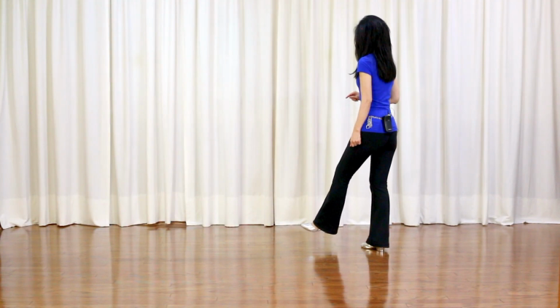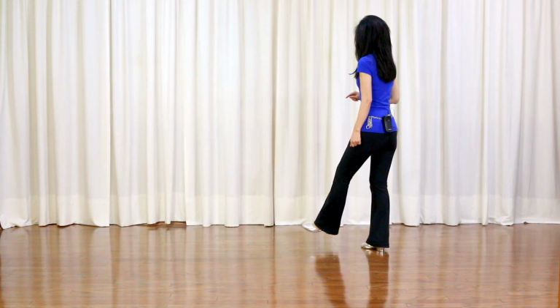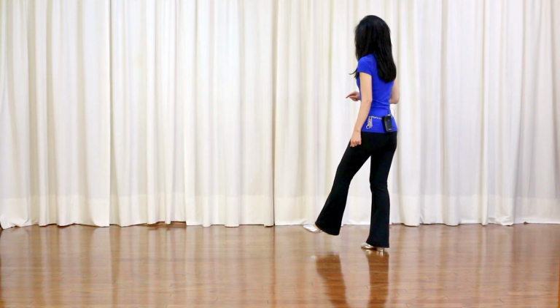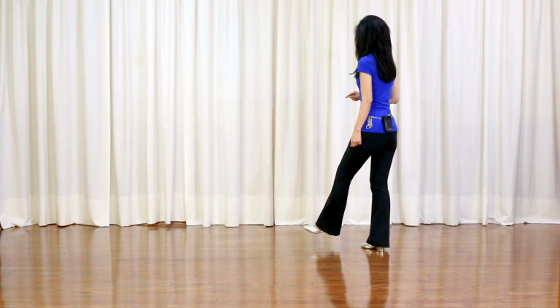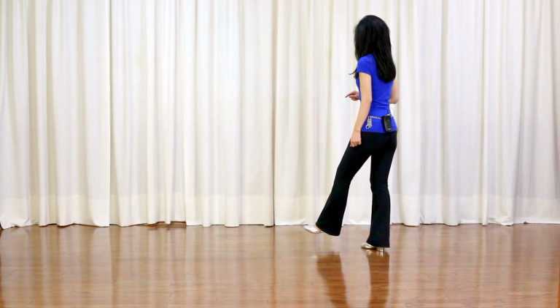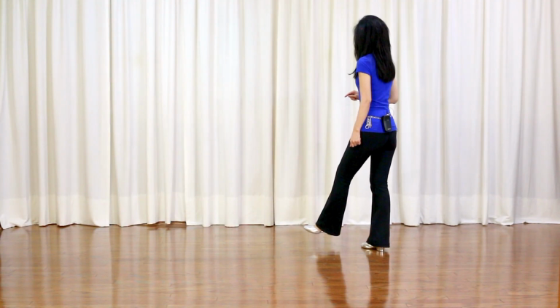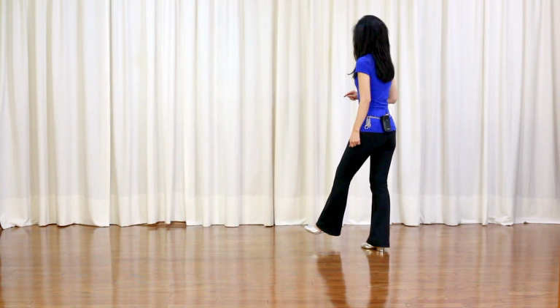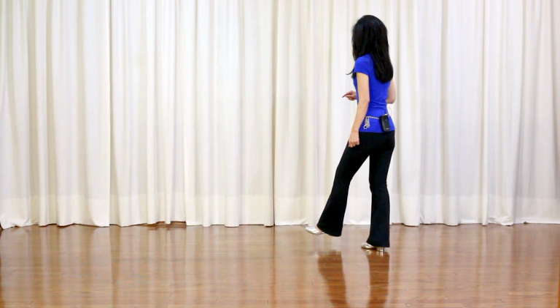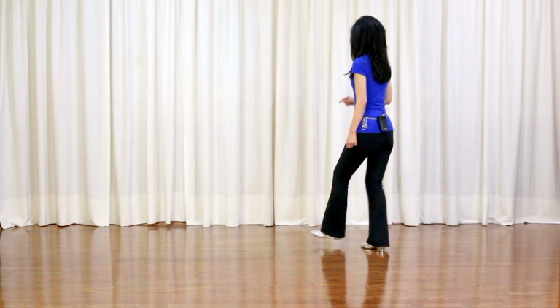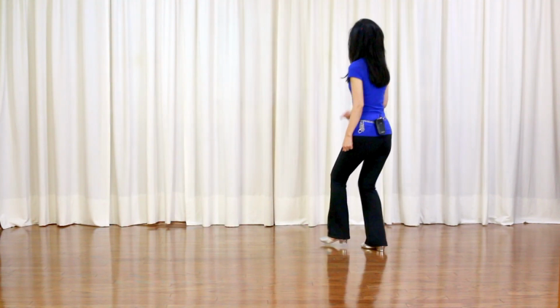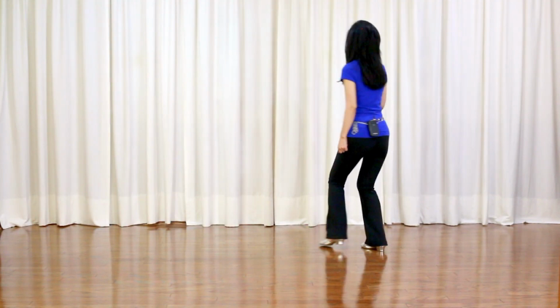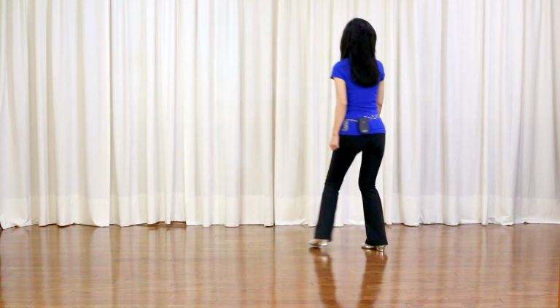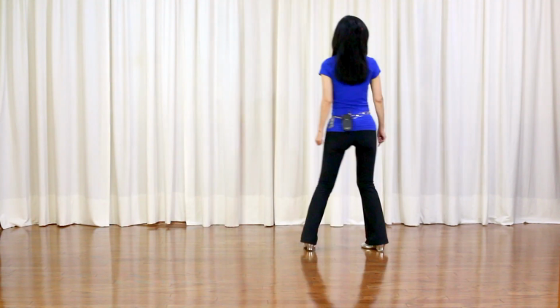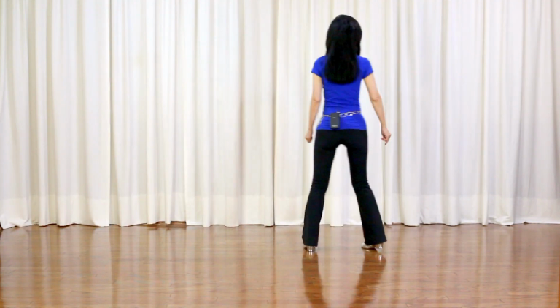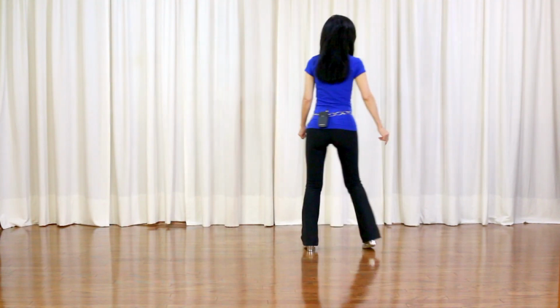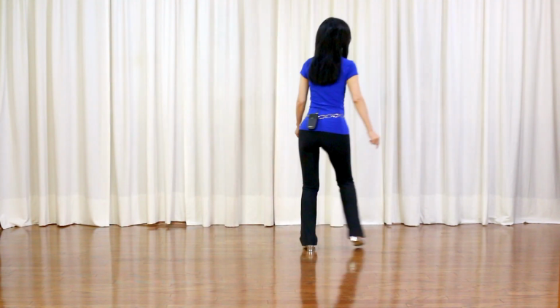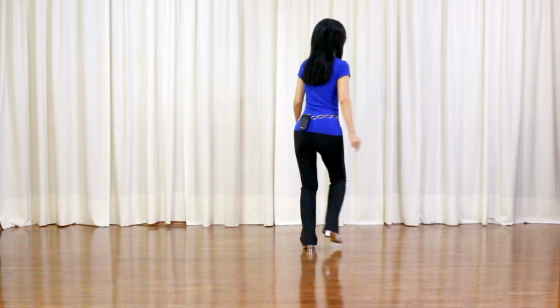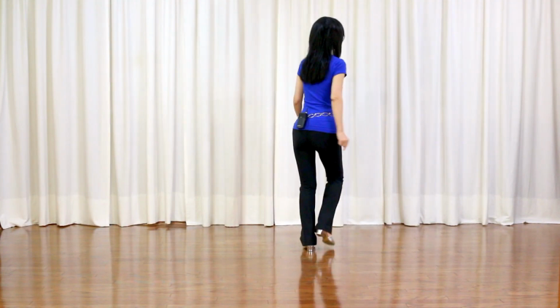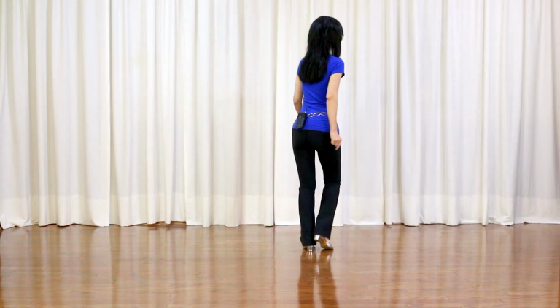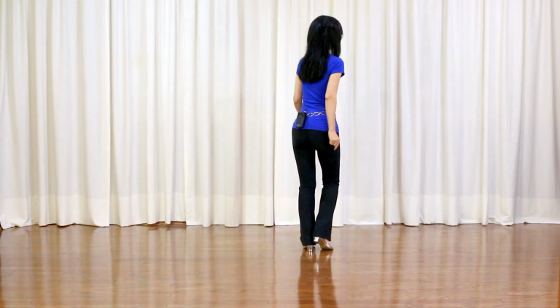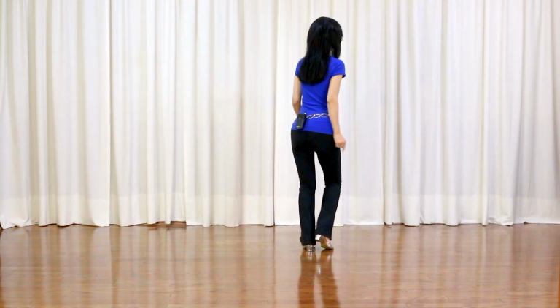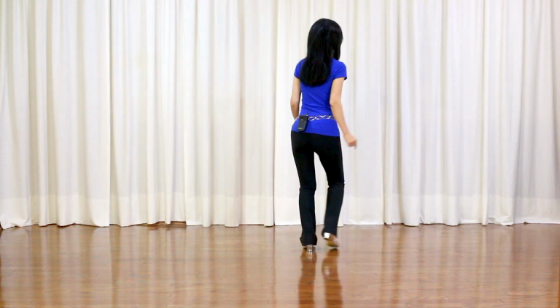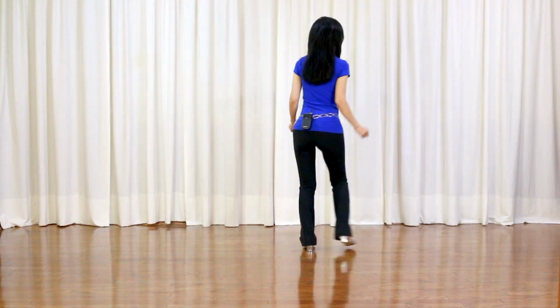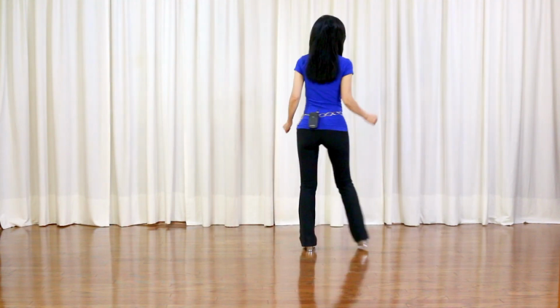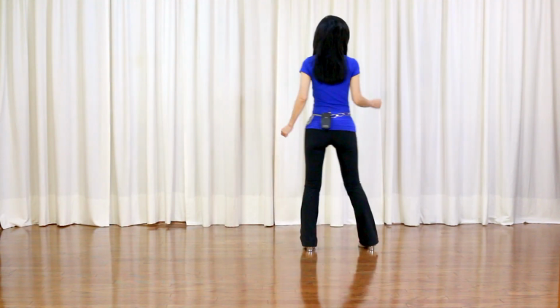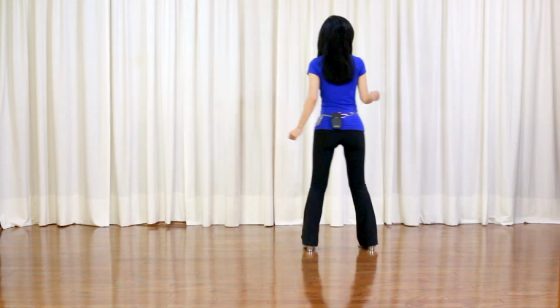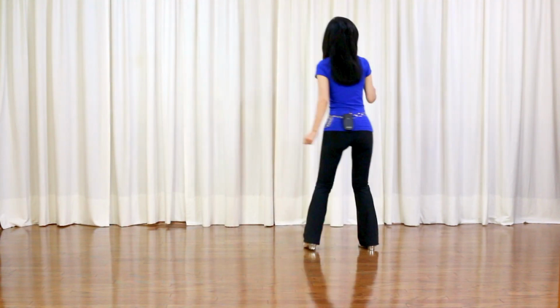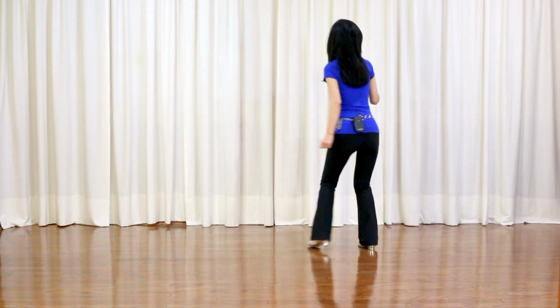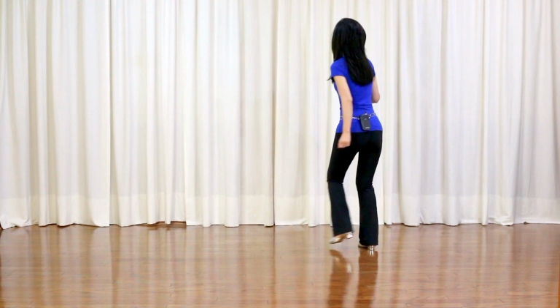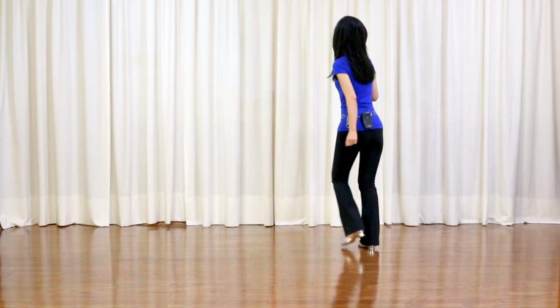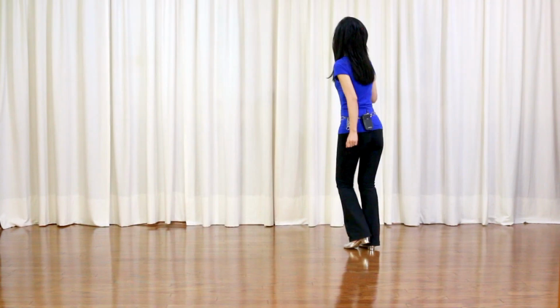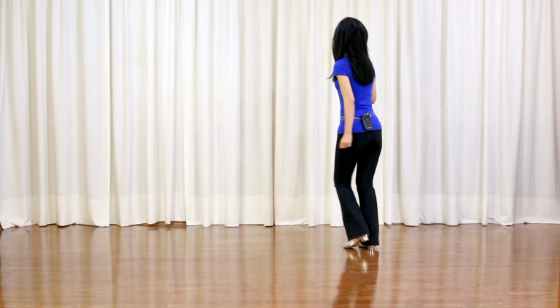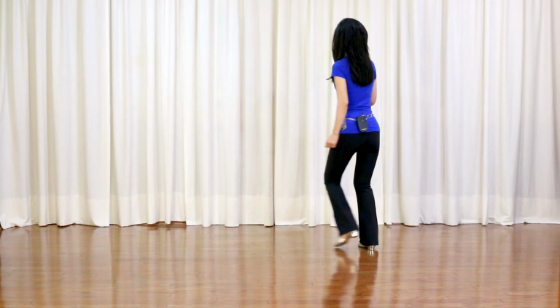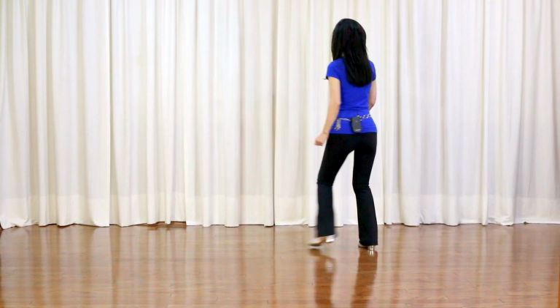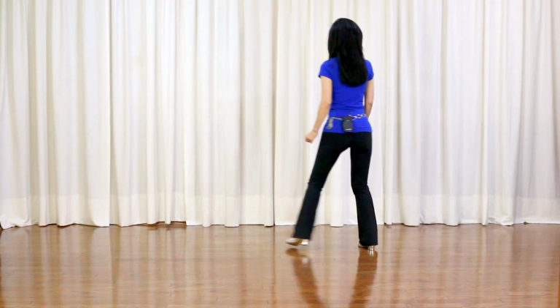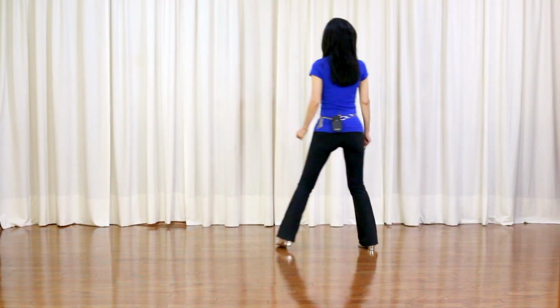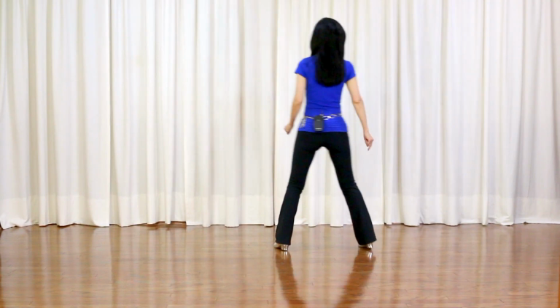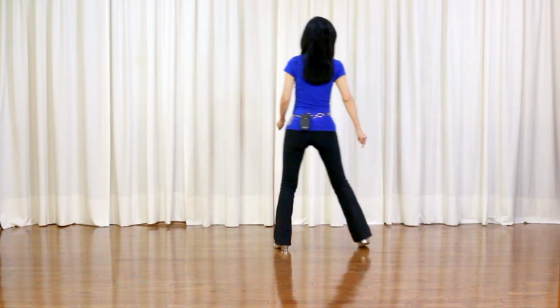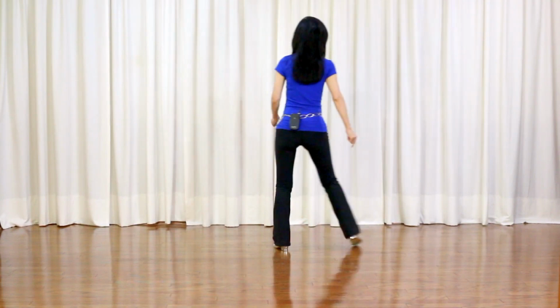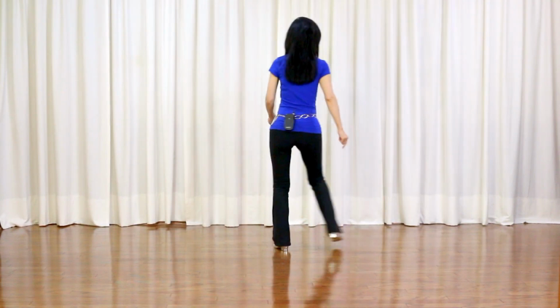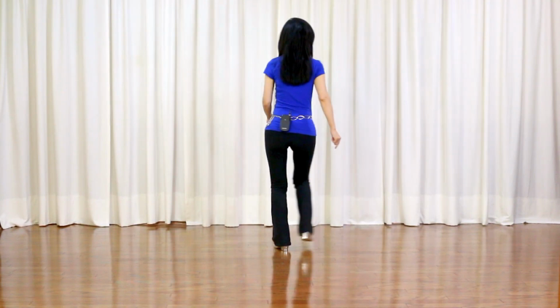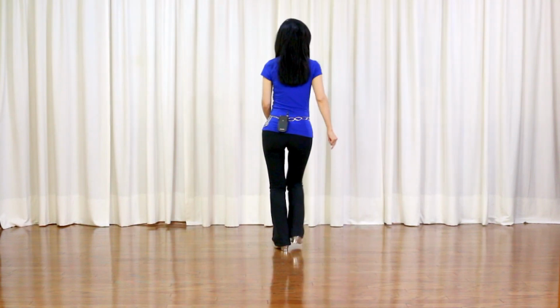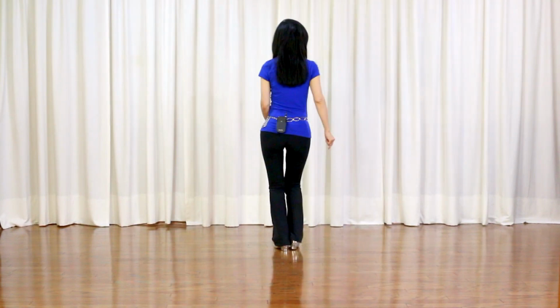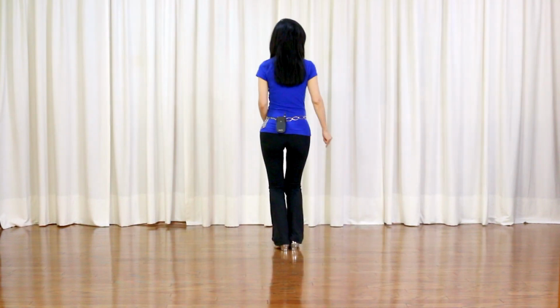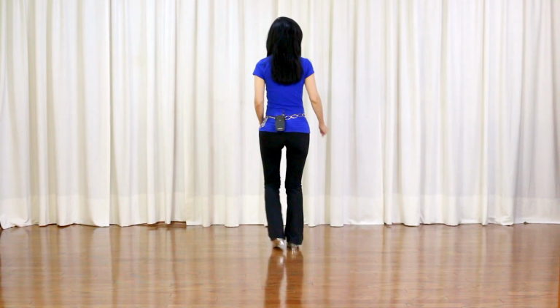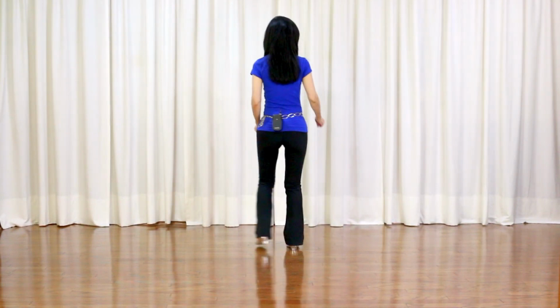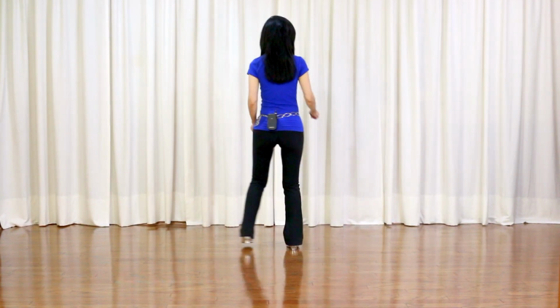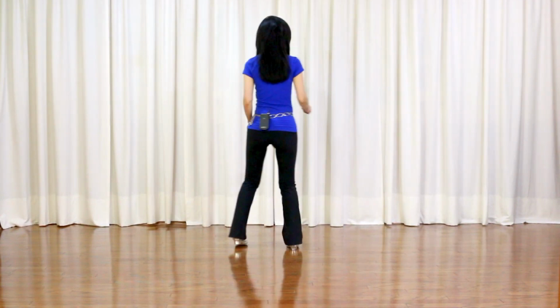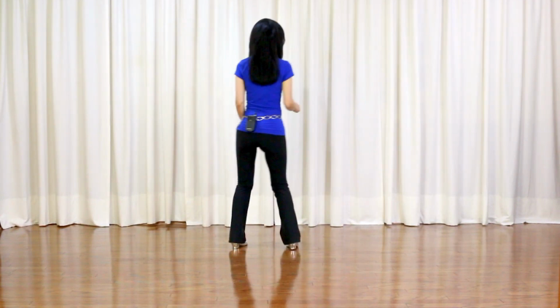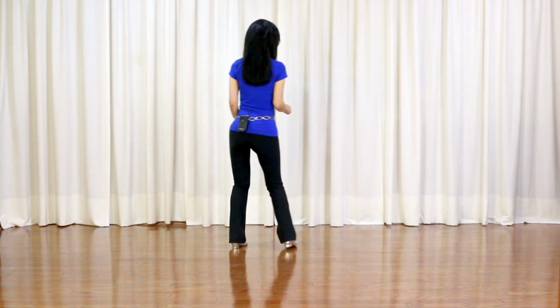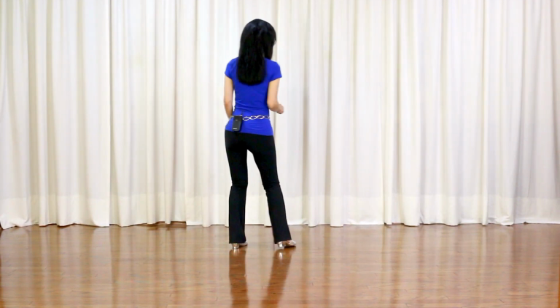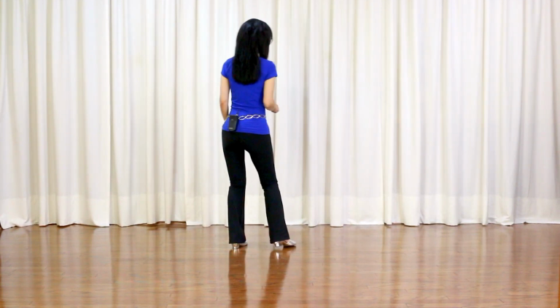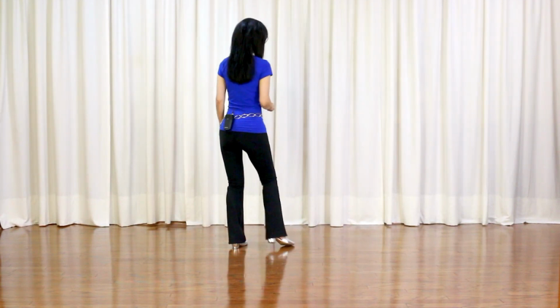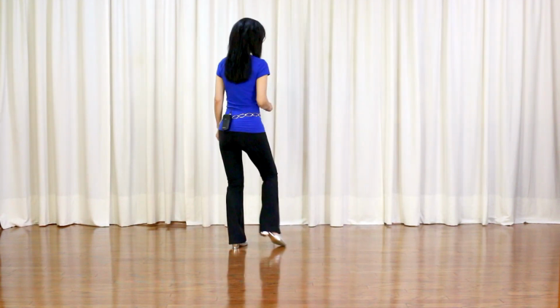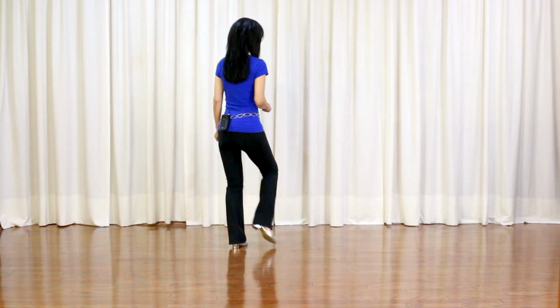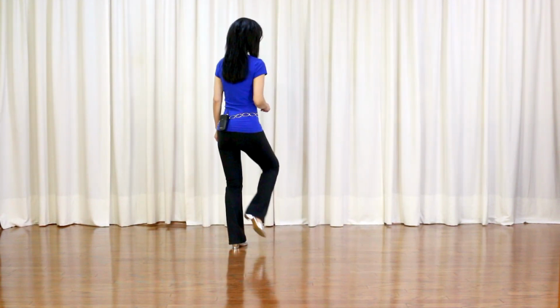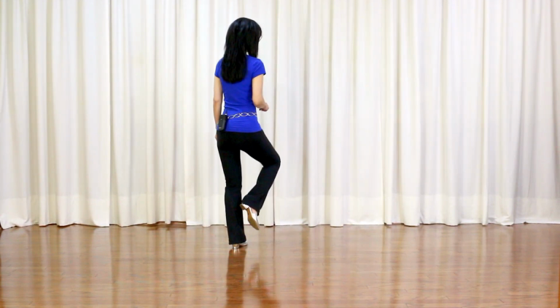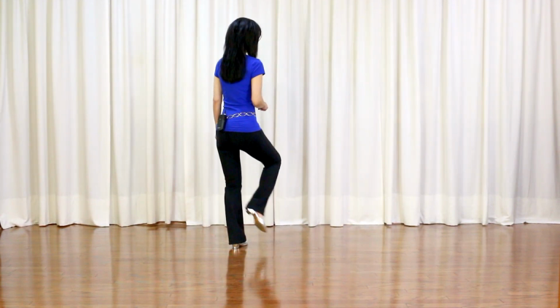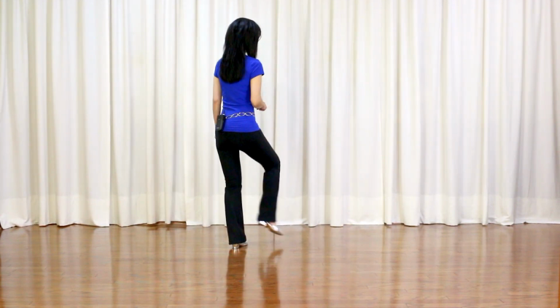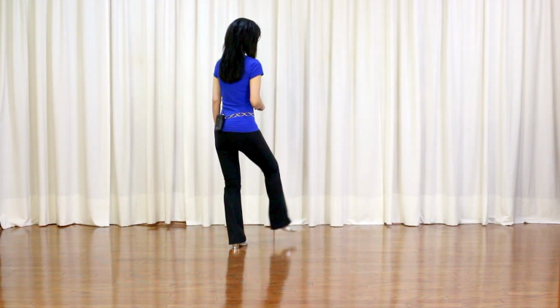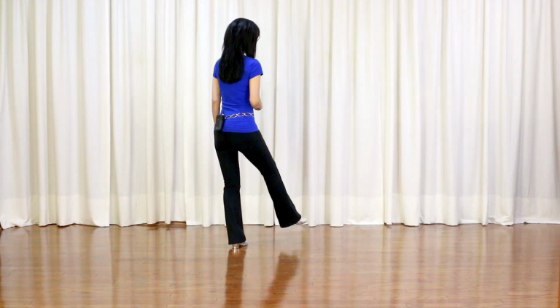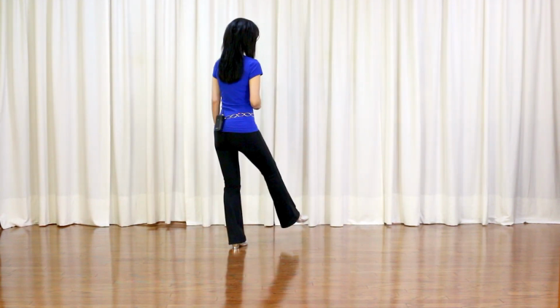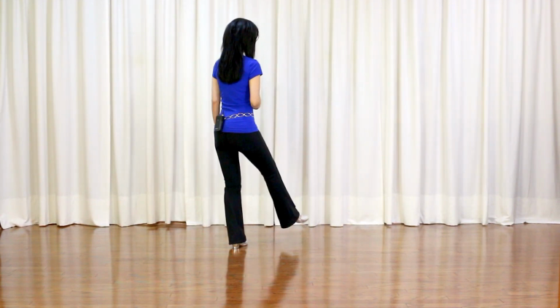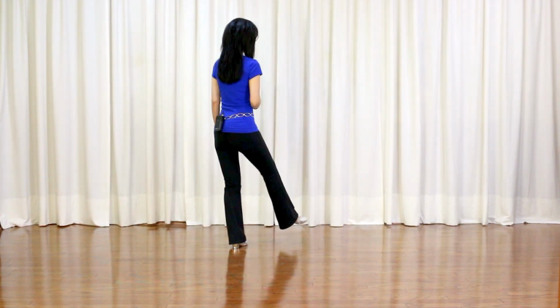Section 2: side, touch, side, touch, side, together, side, kick to right diagonal.